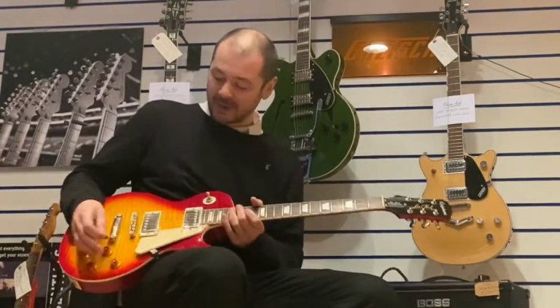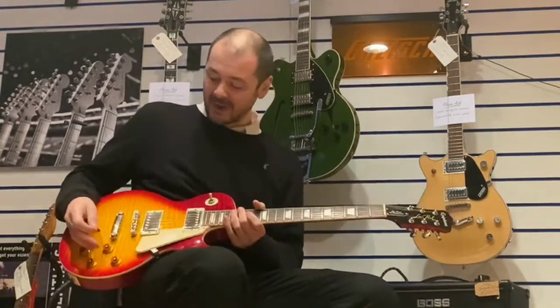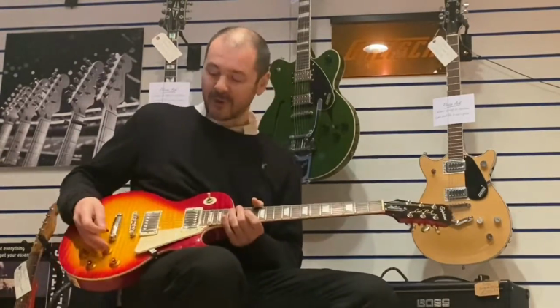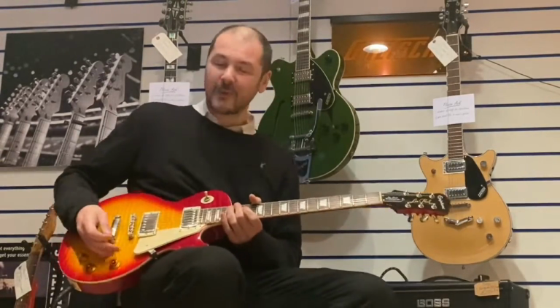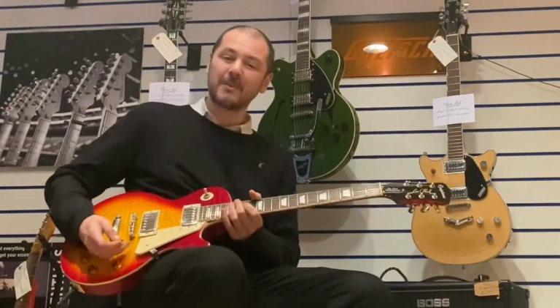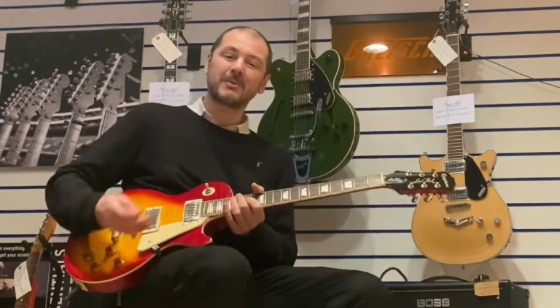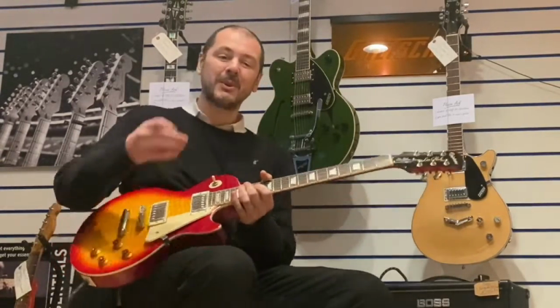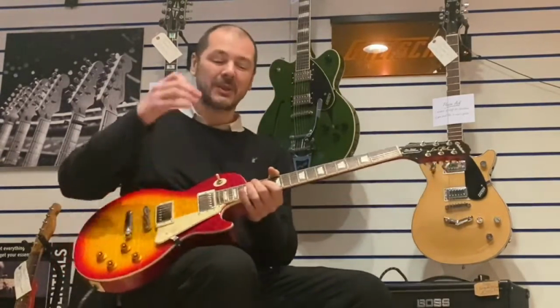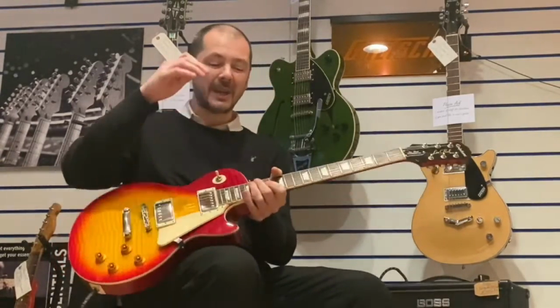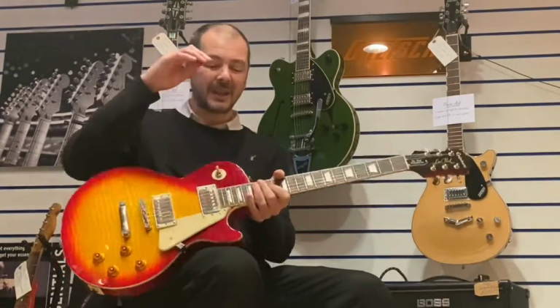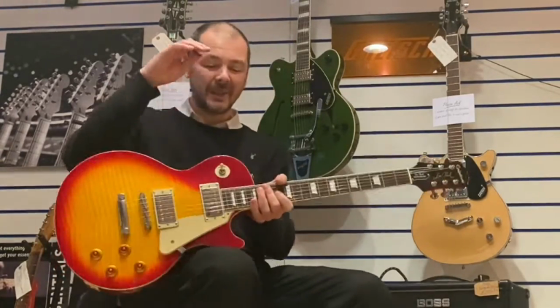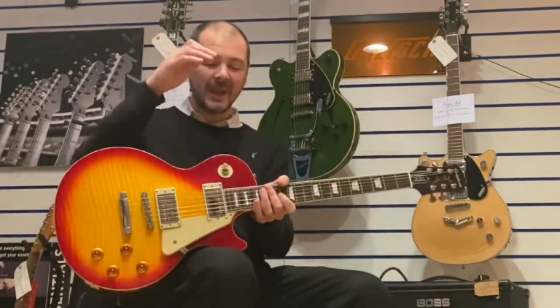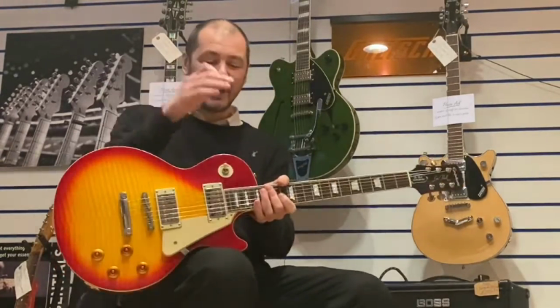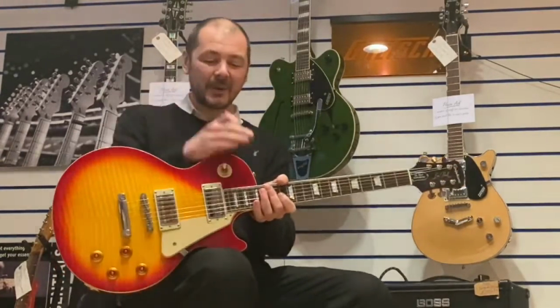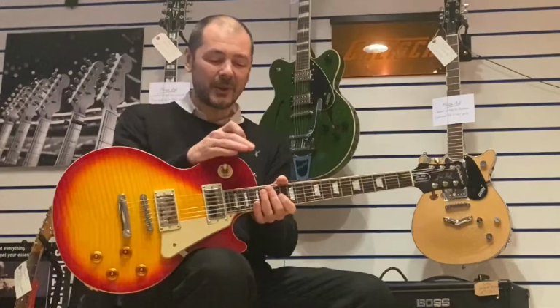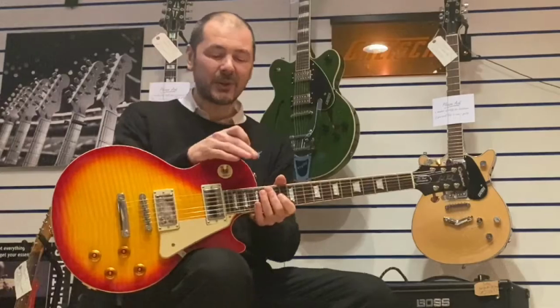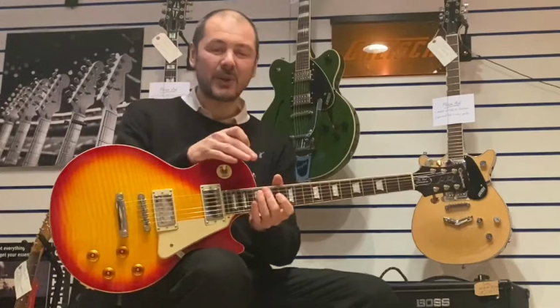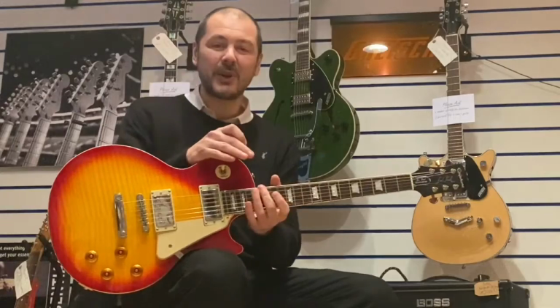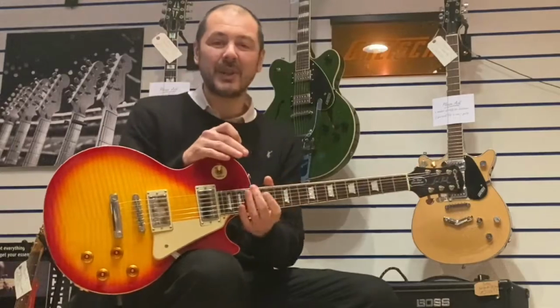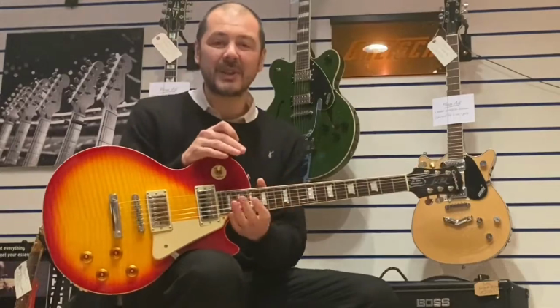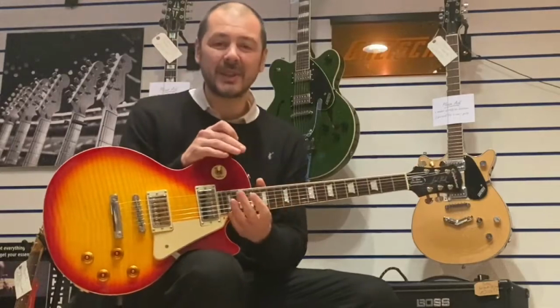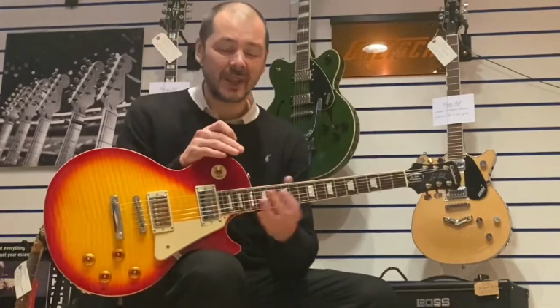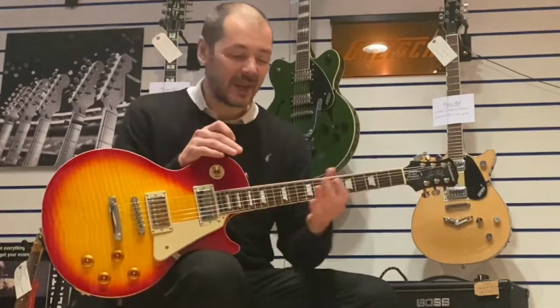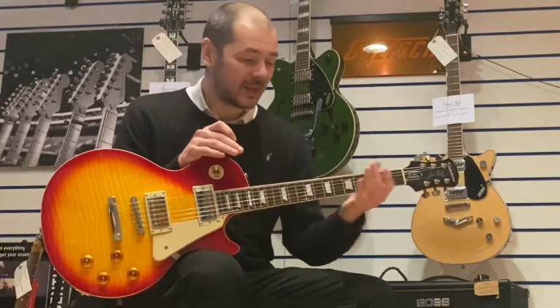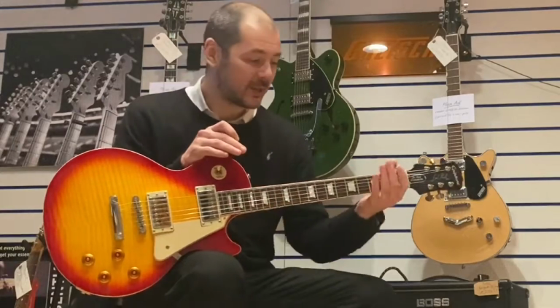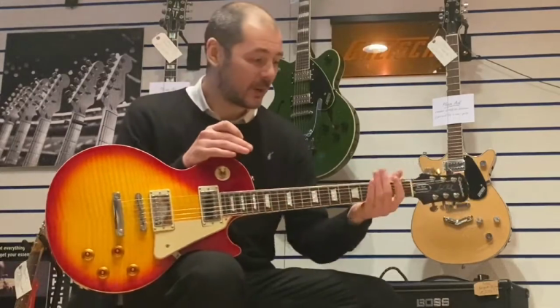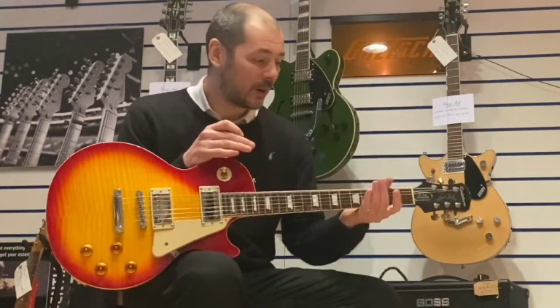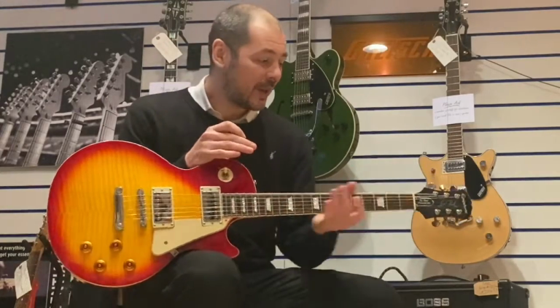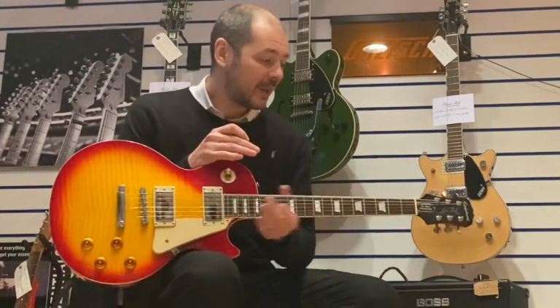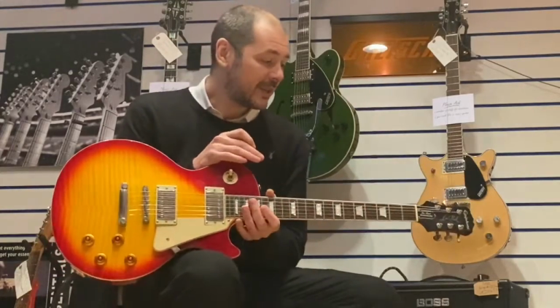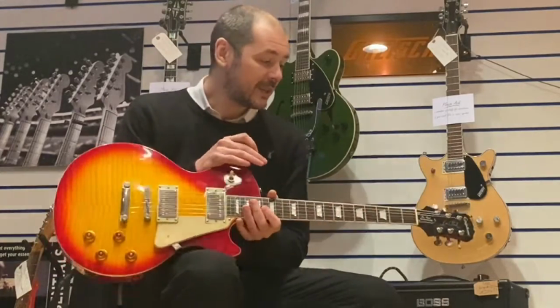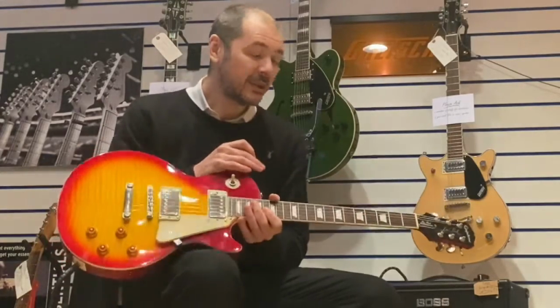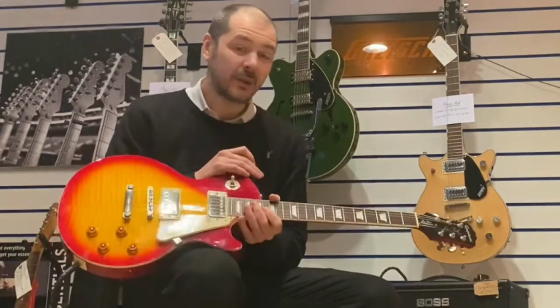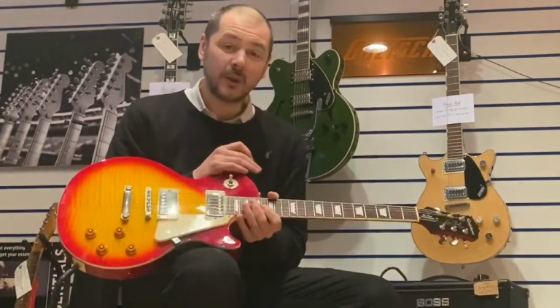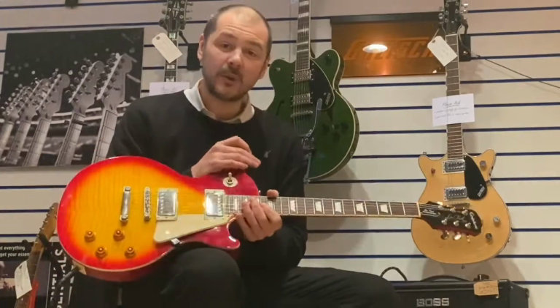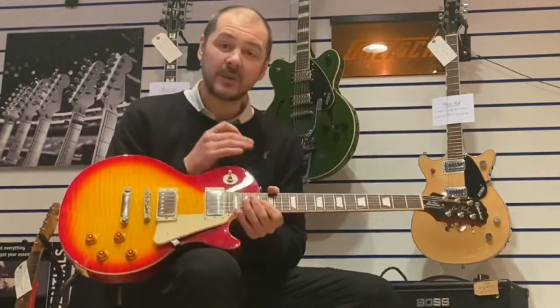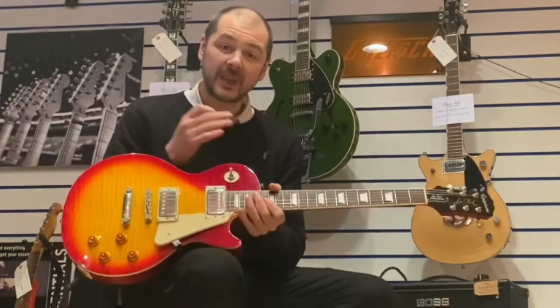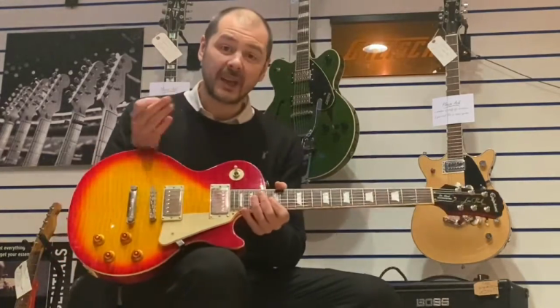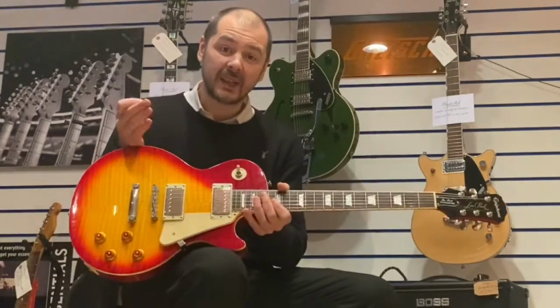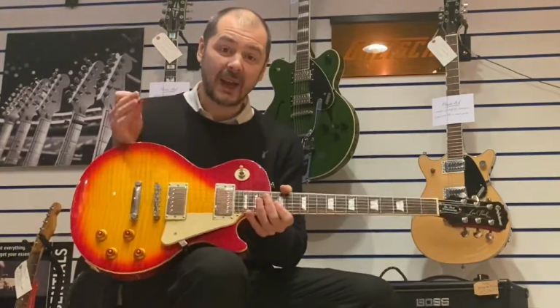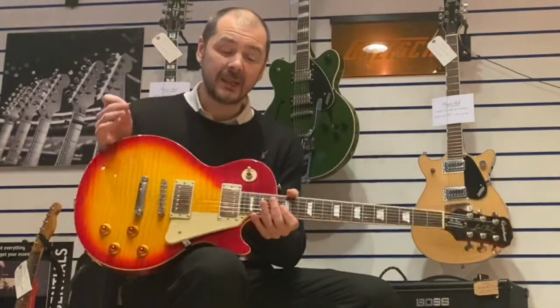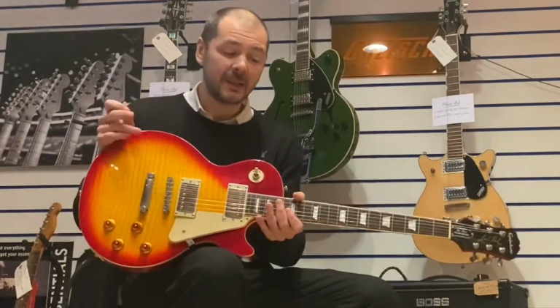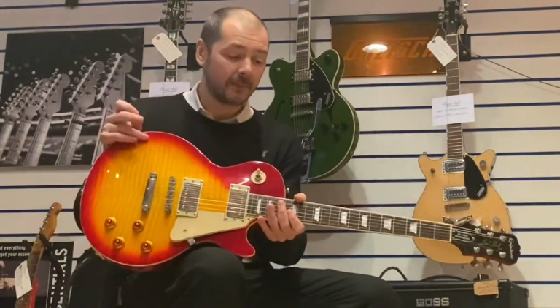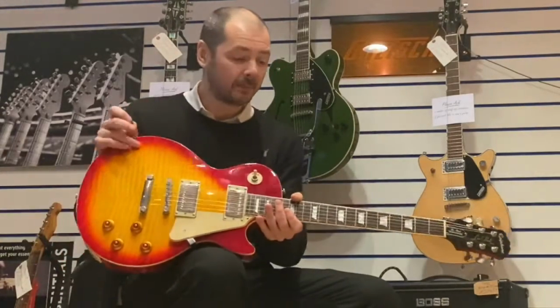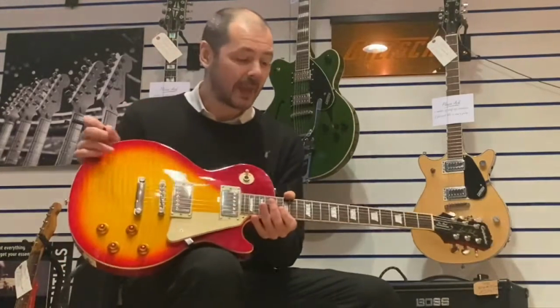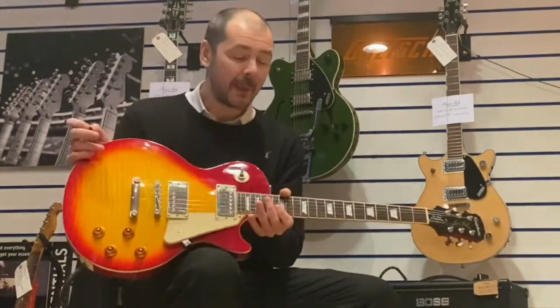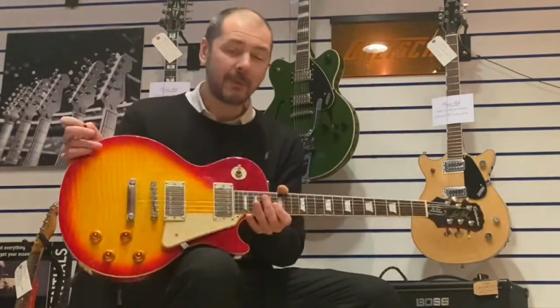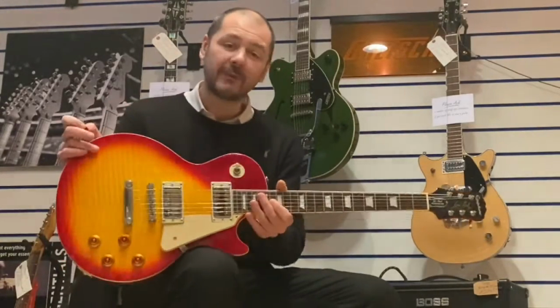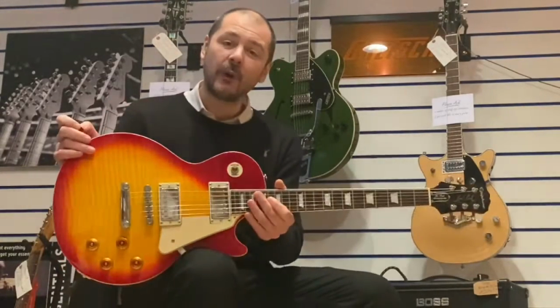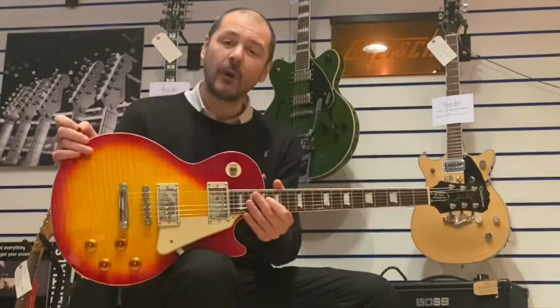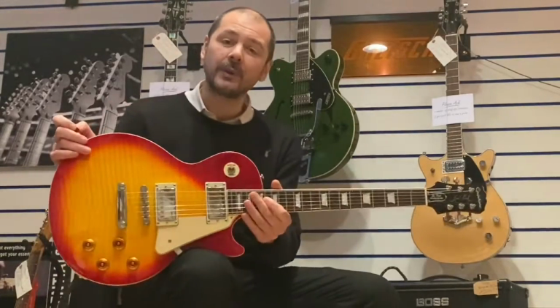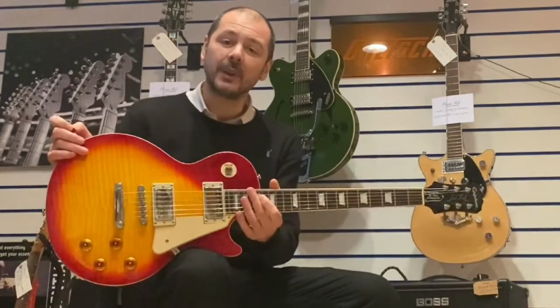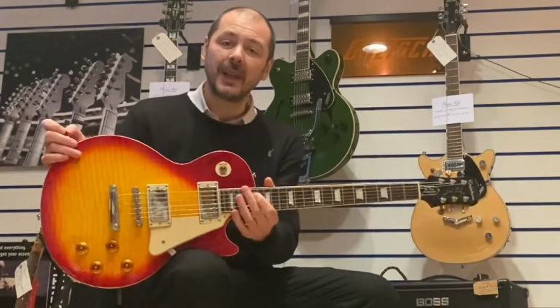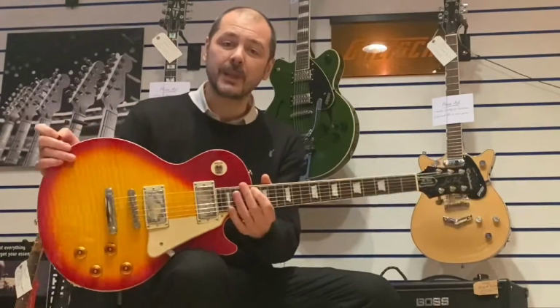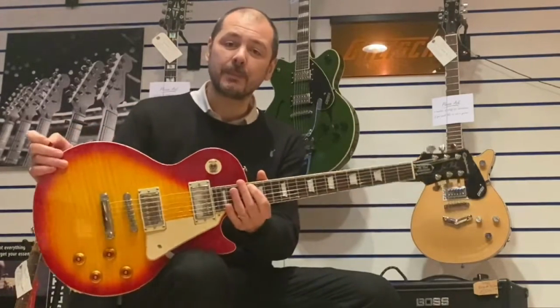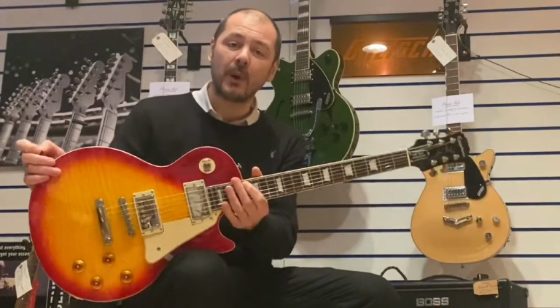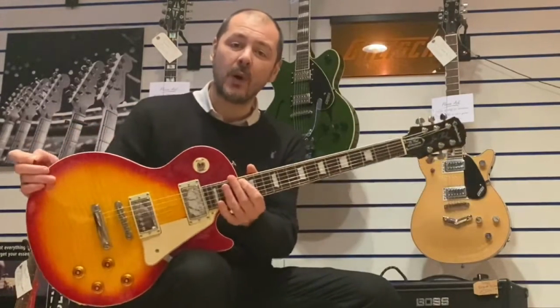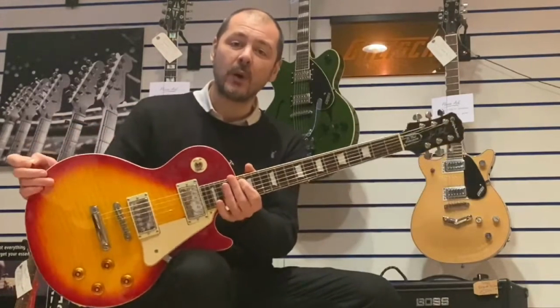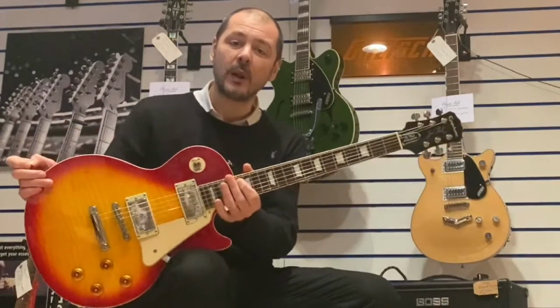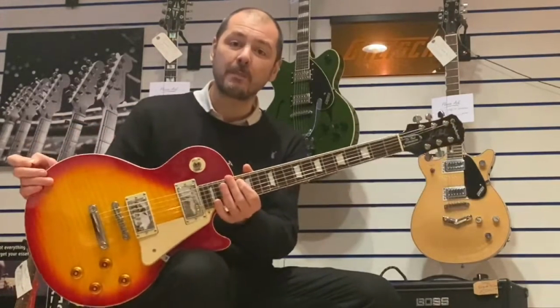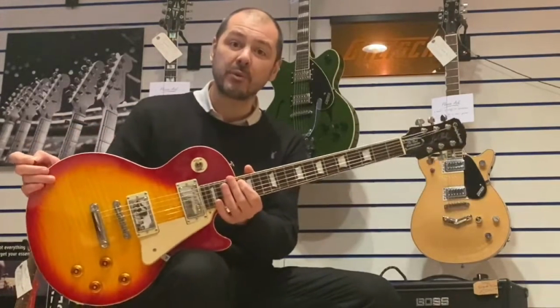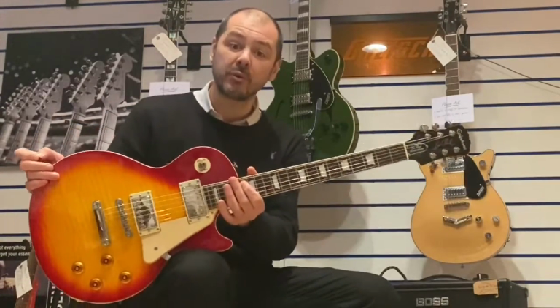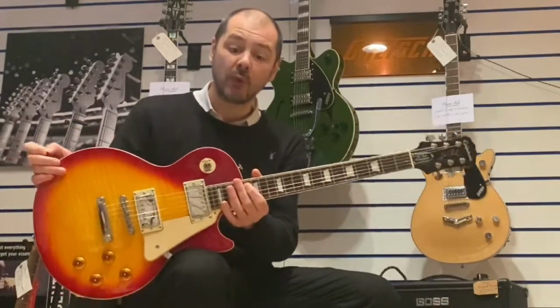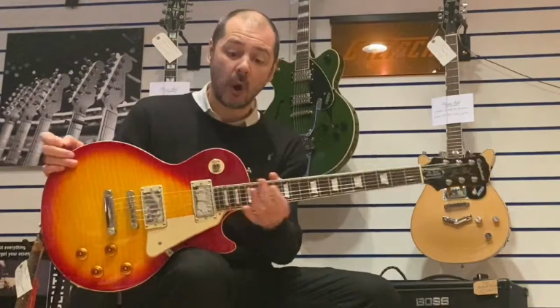I'm Kevin at Rumors Music. I'm going to show you this today — a used second-hand Epiphone Les Paul Pro.